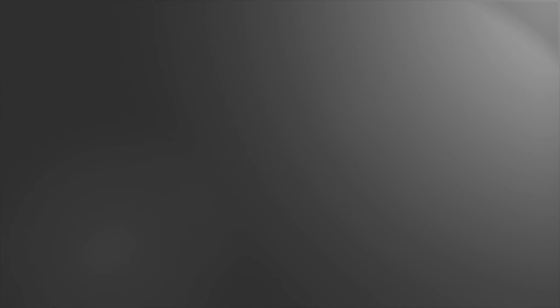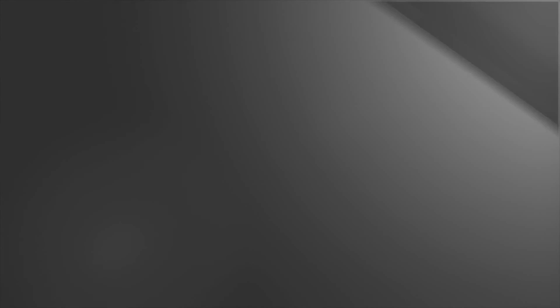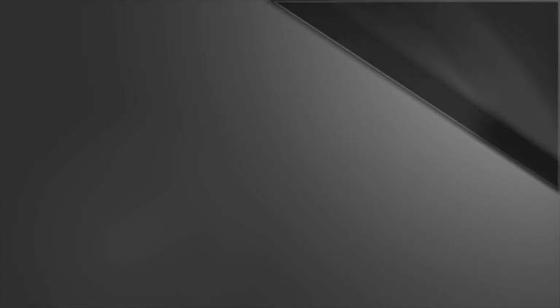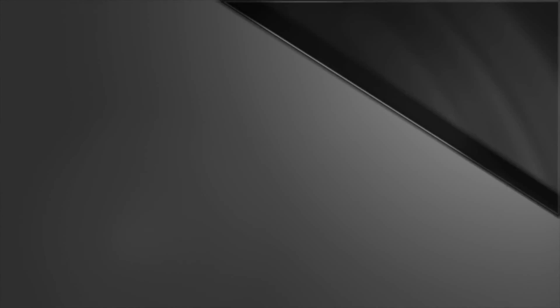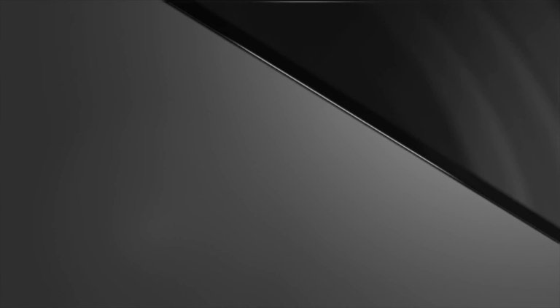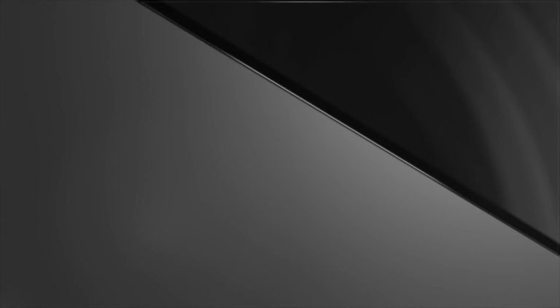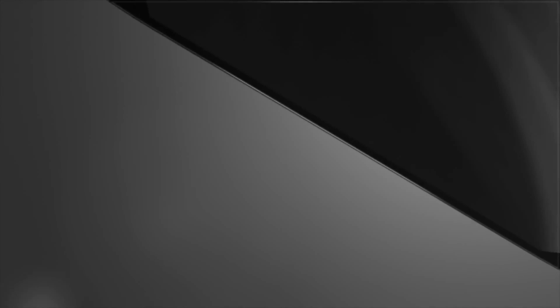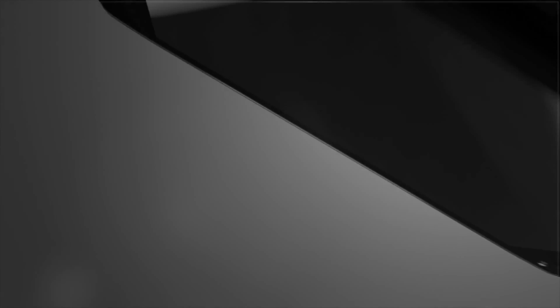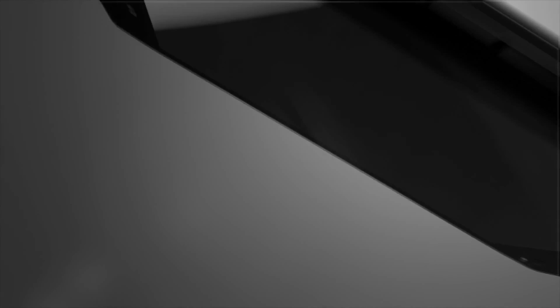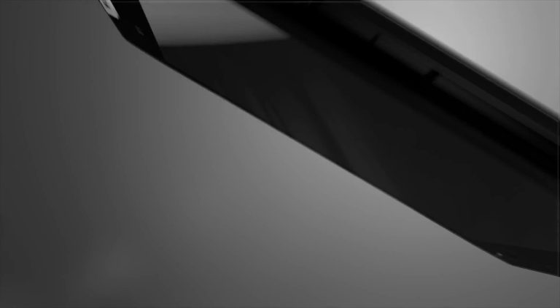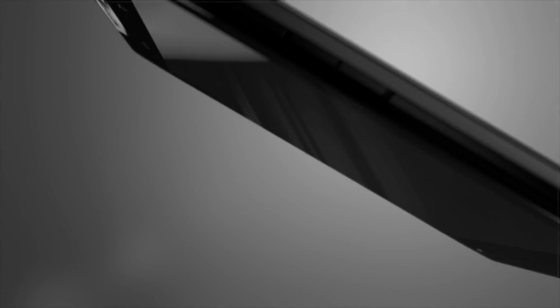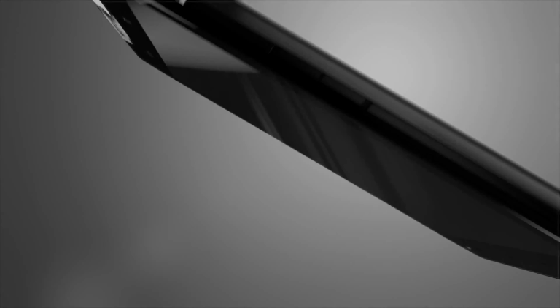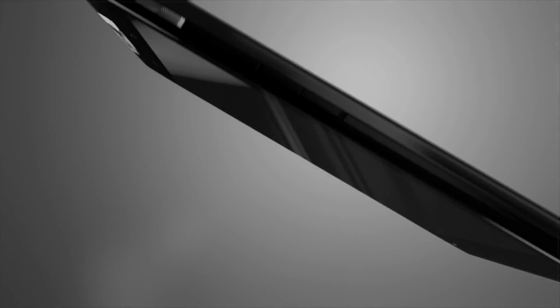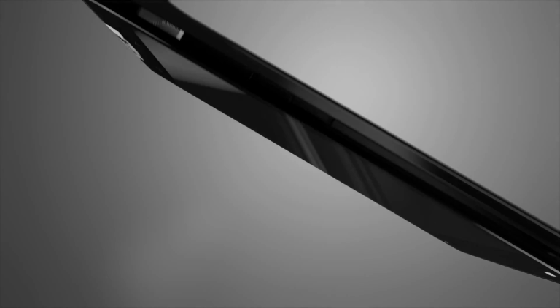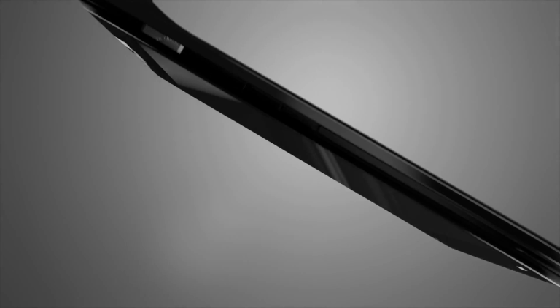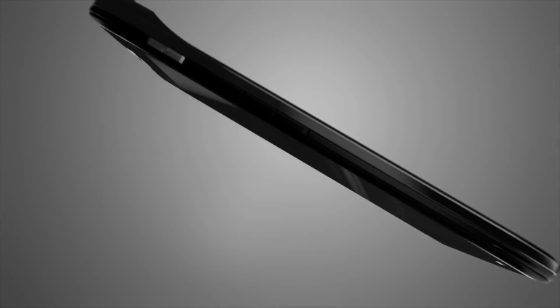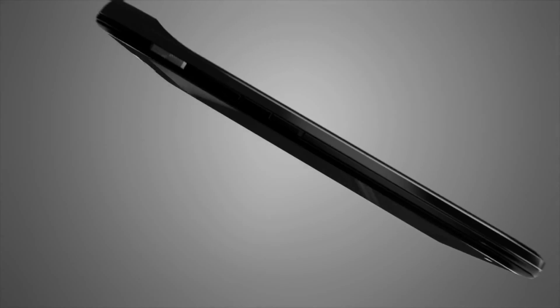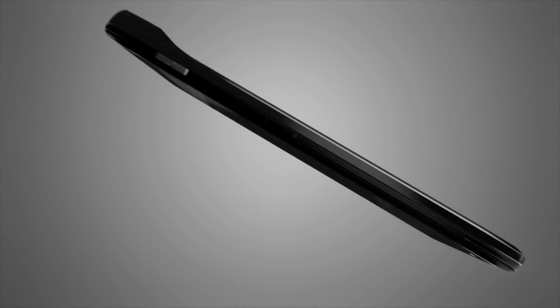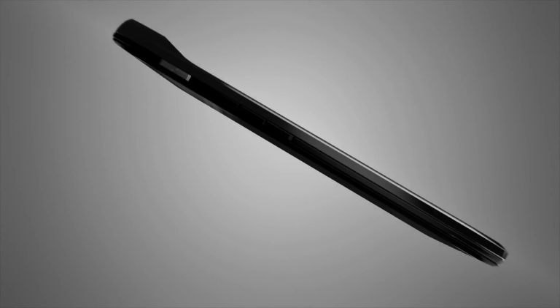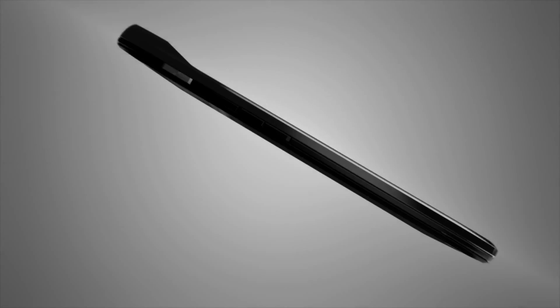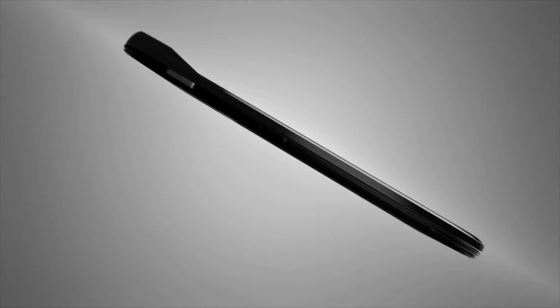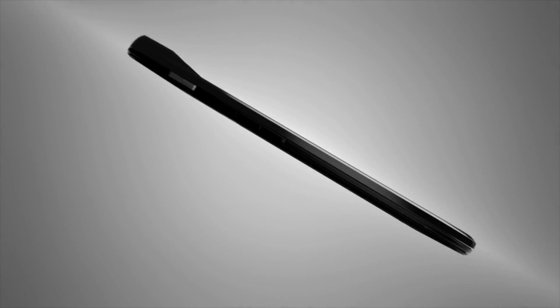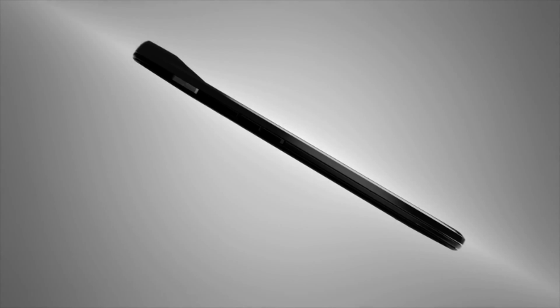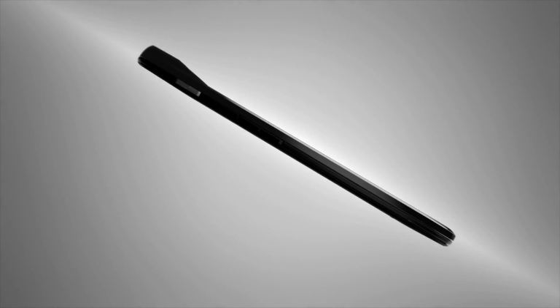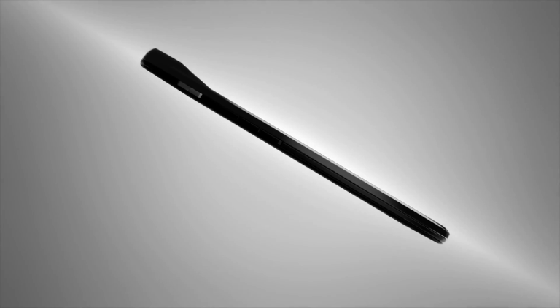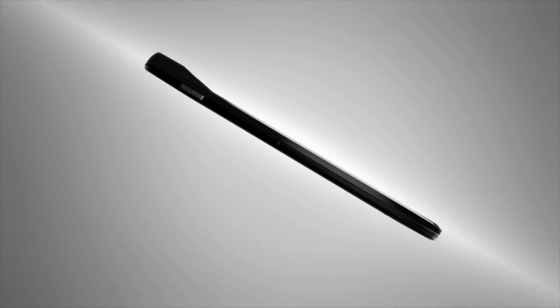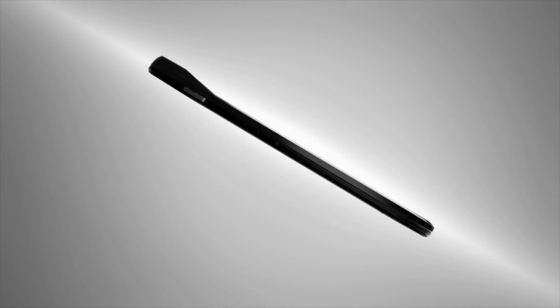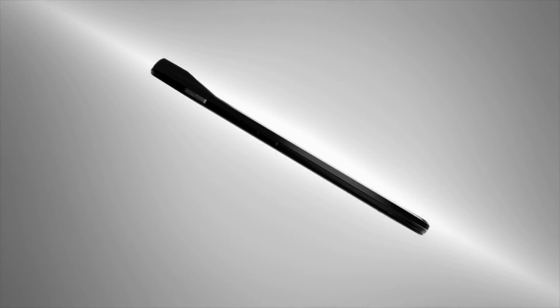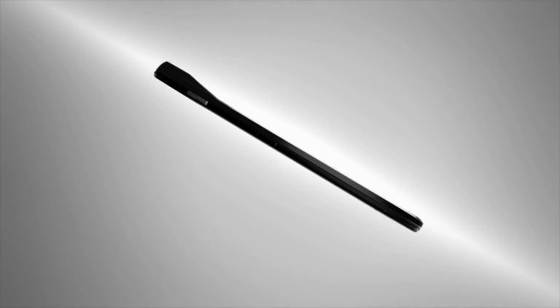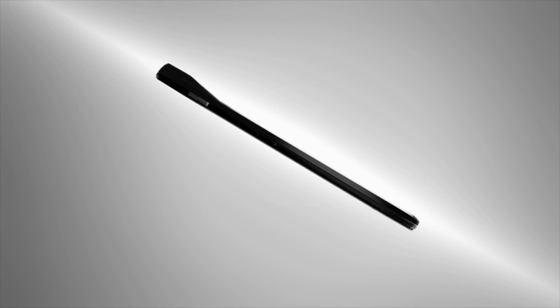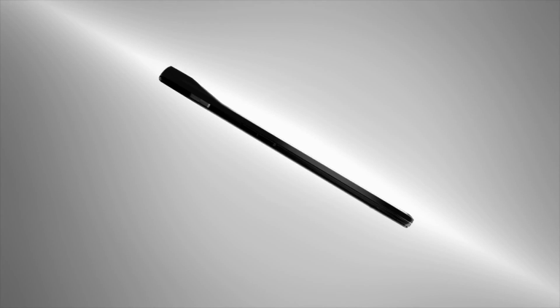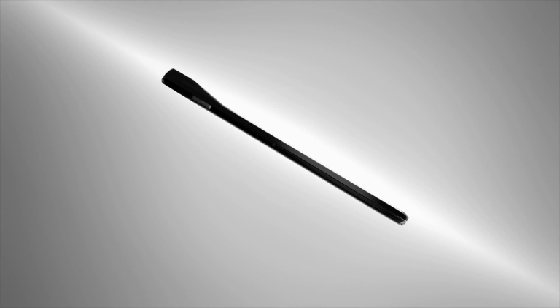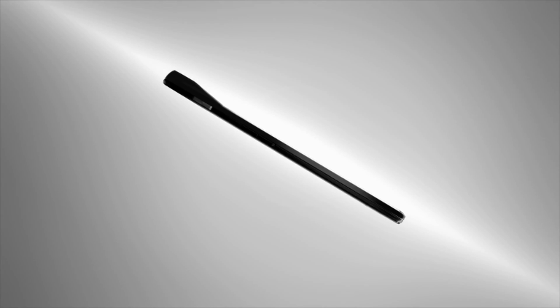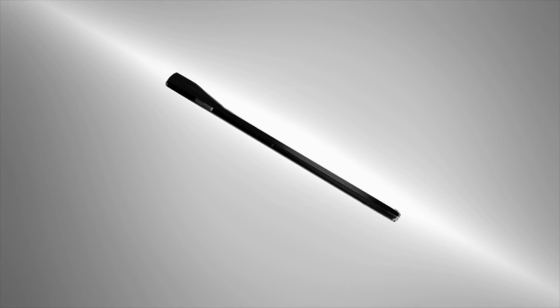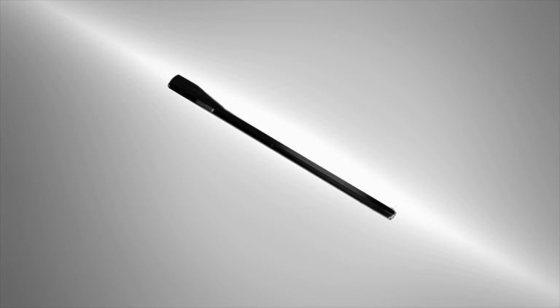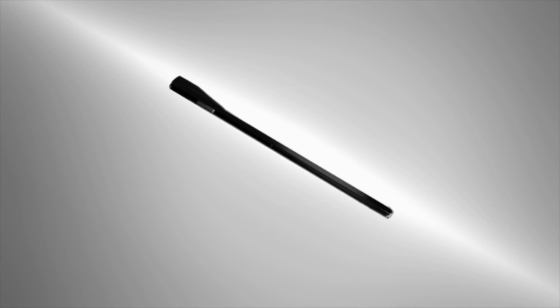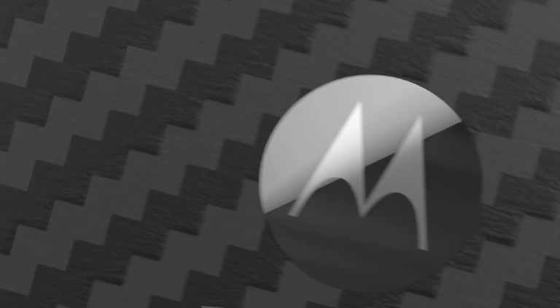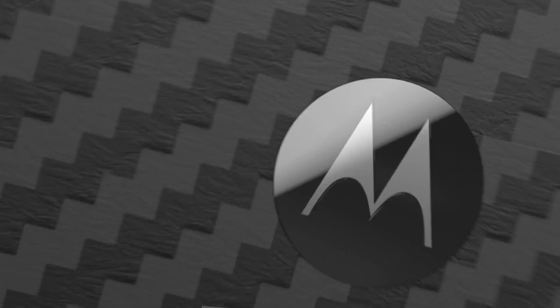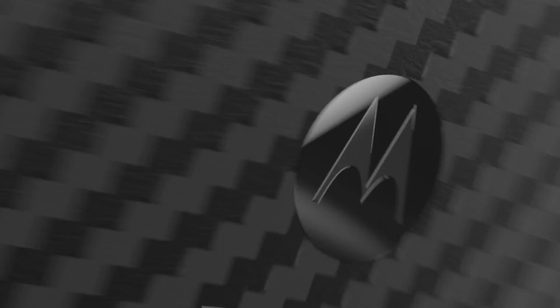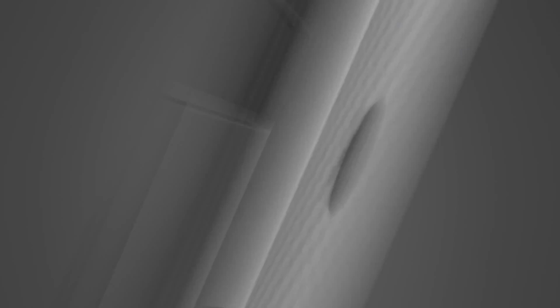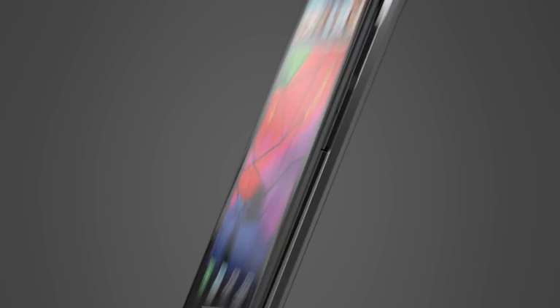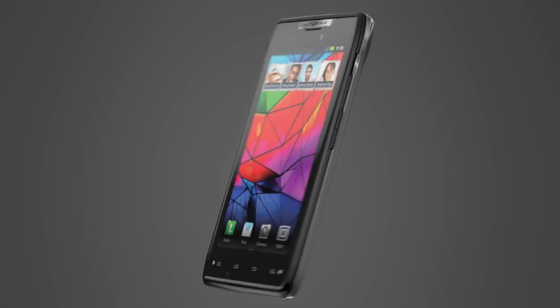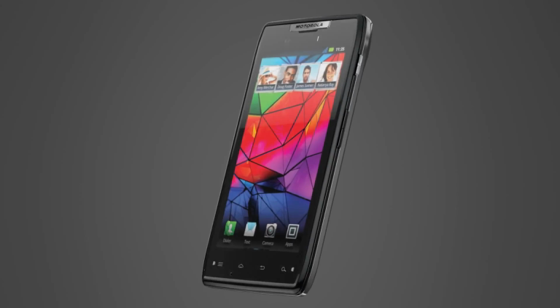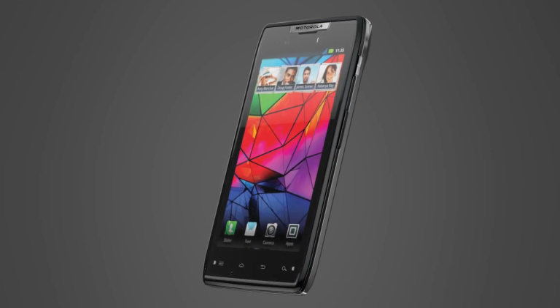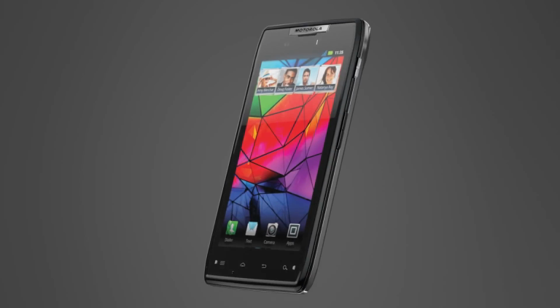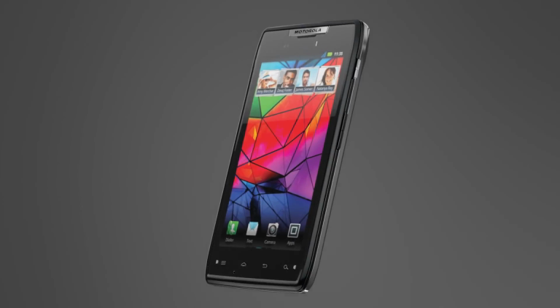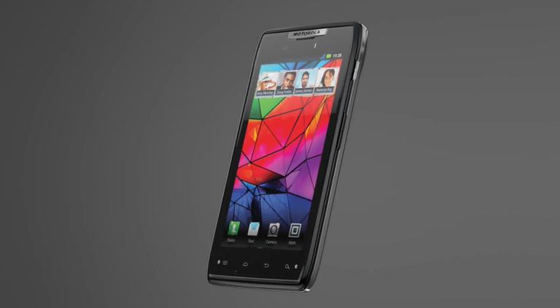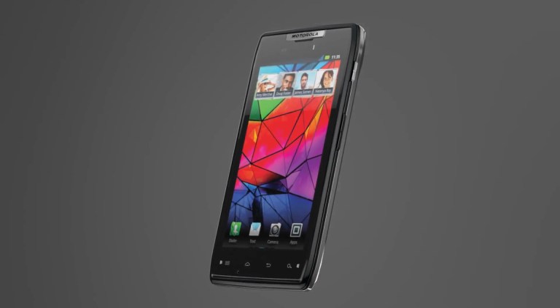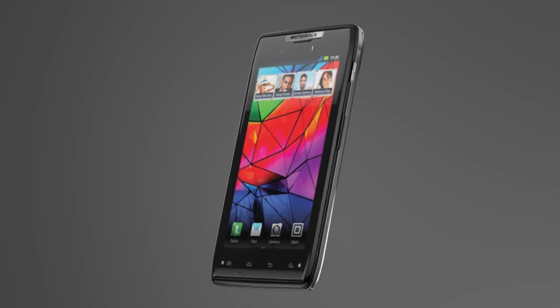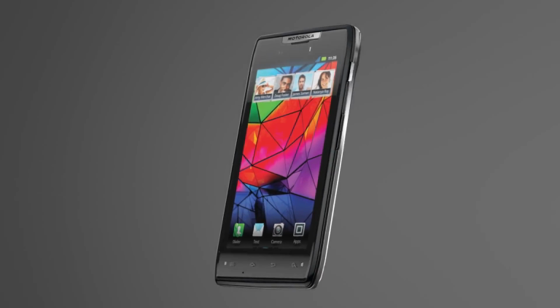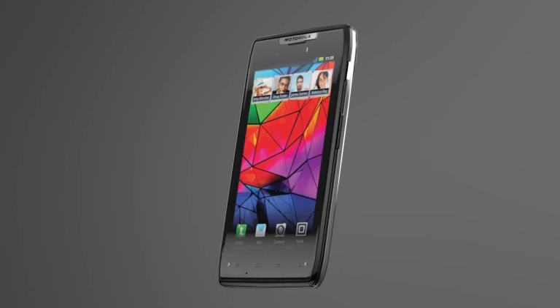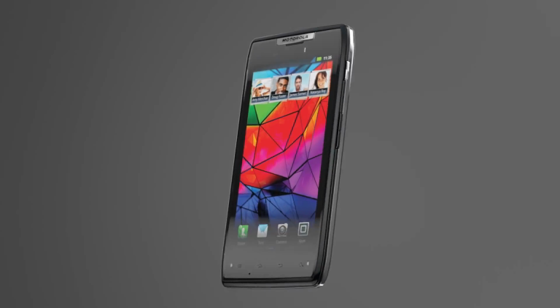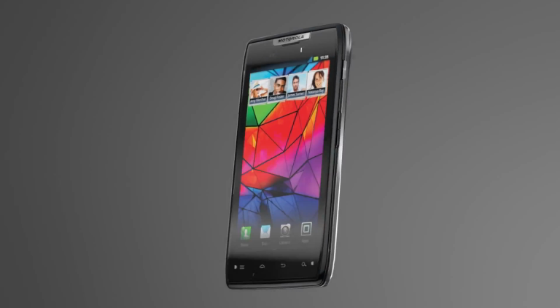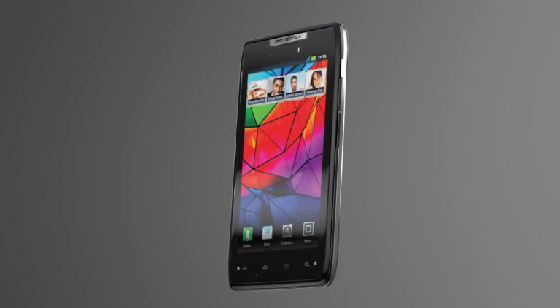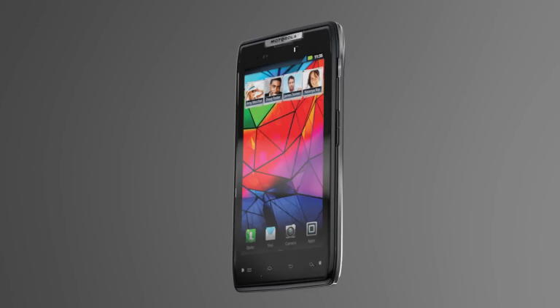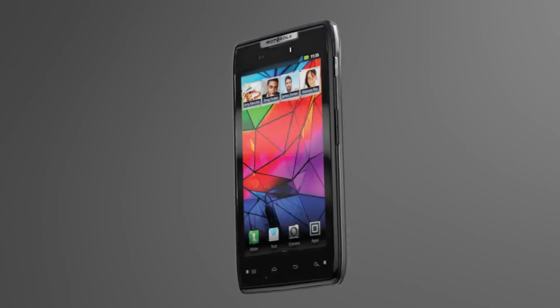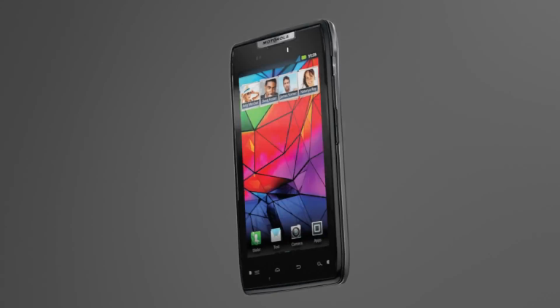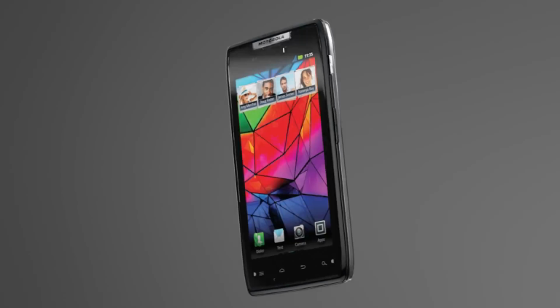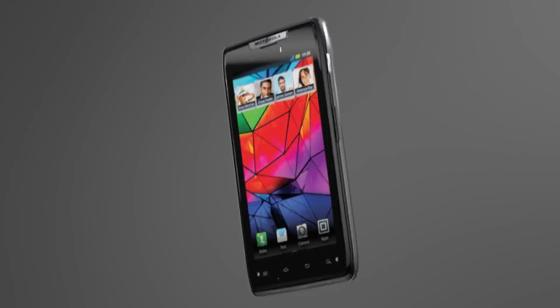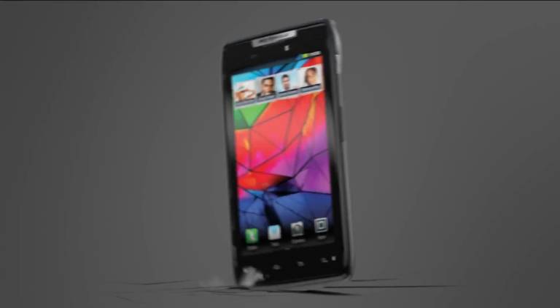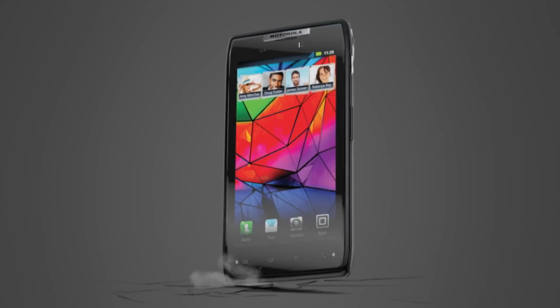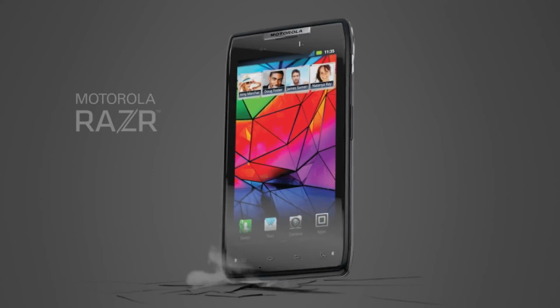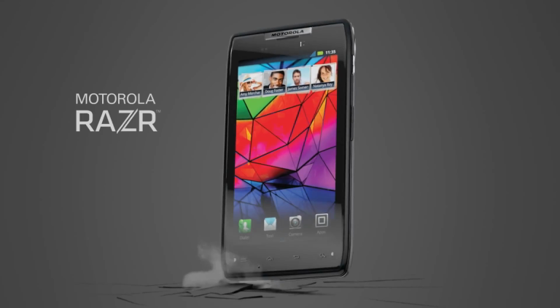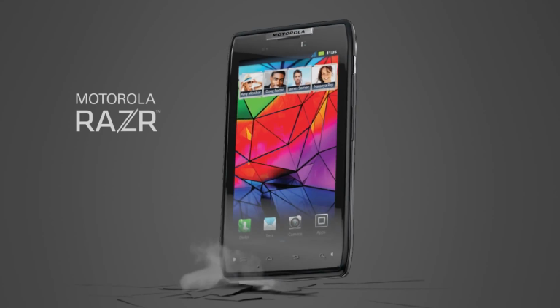It's impossibly thin and incredibly strong. This is the Motorola Razr, and it's simply groundbreaking.